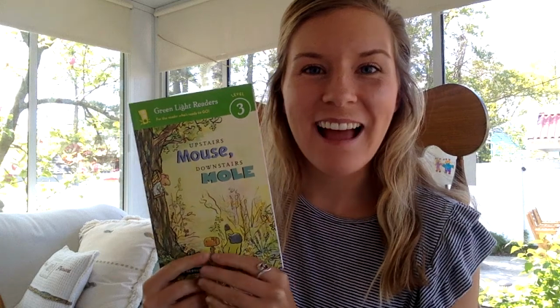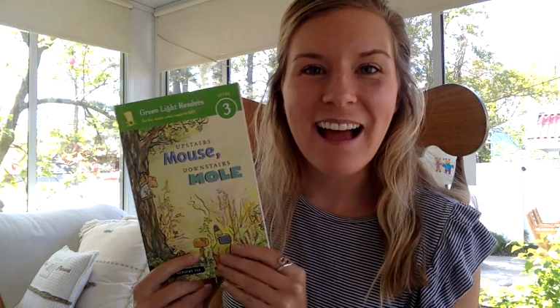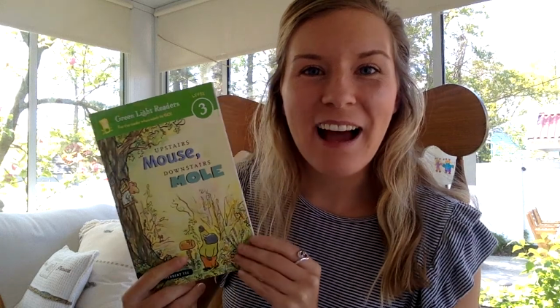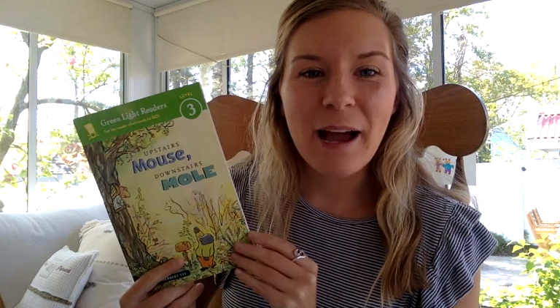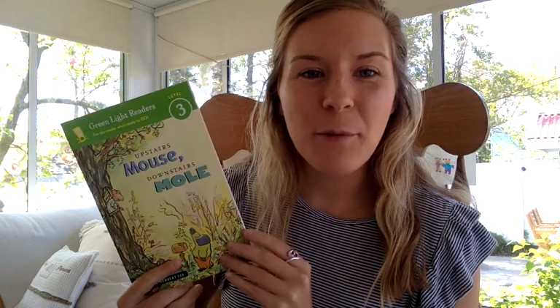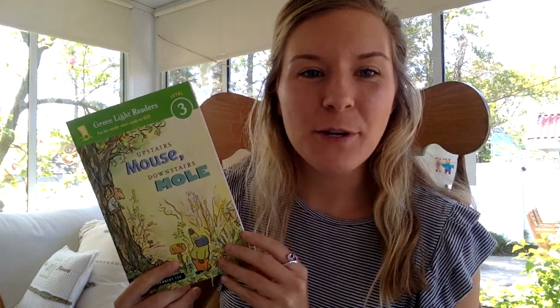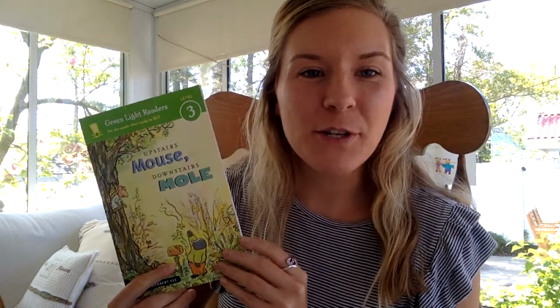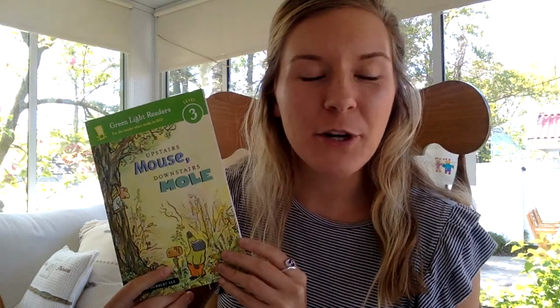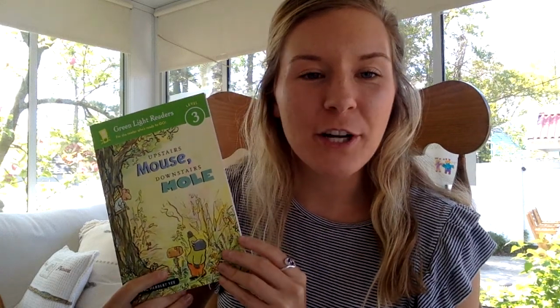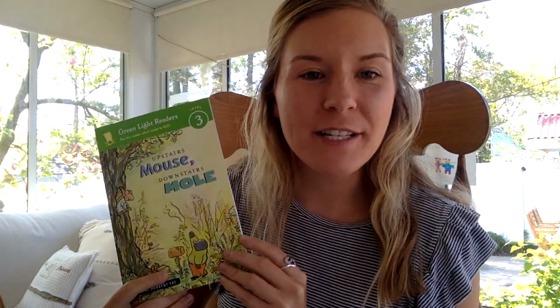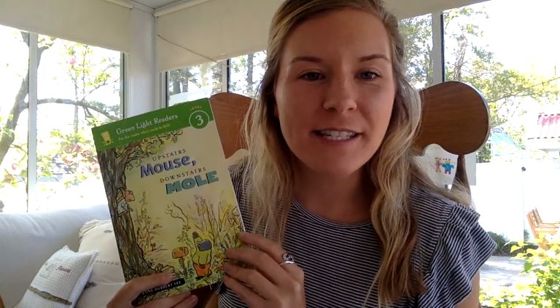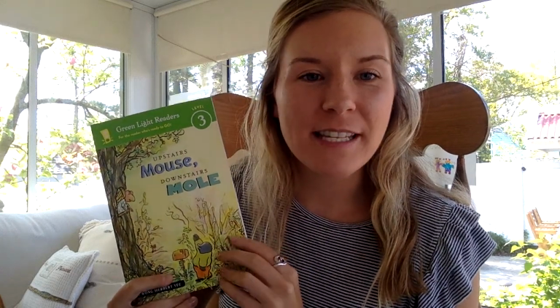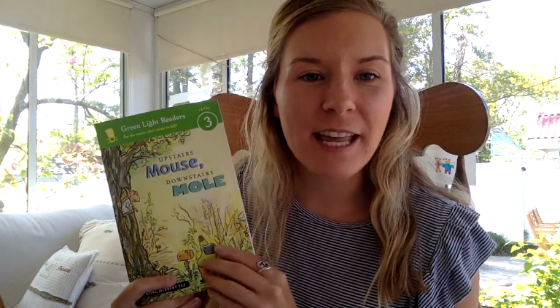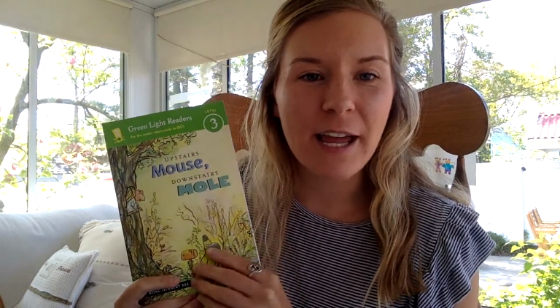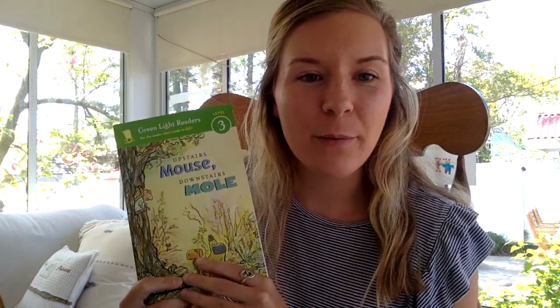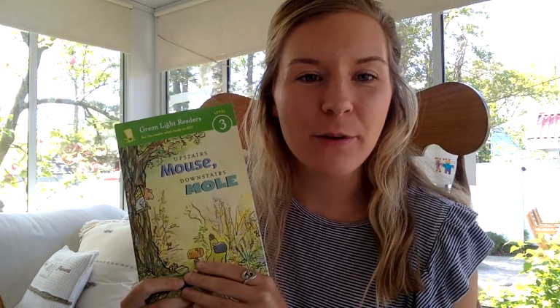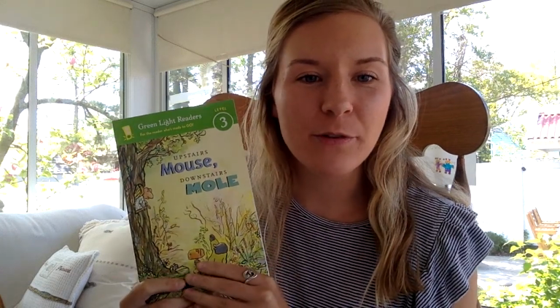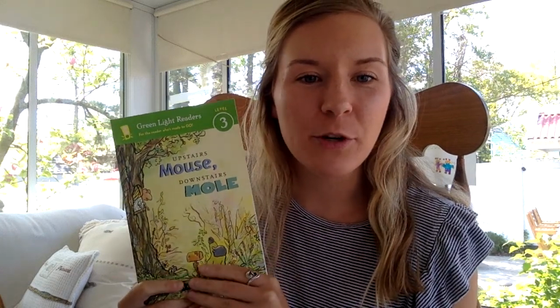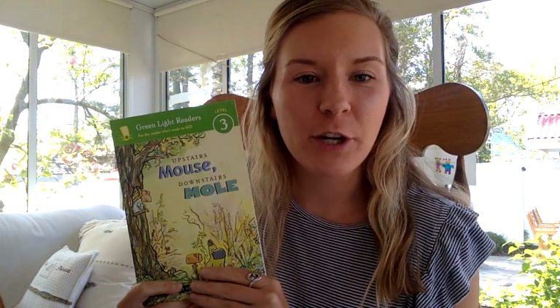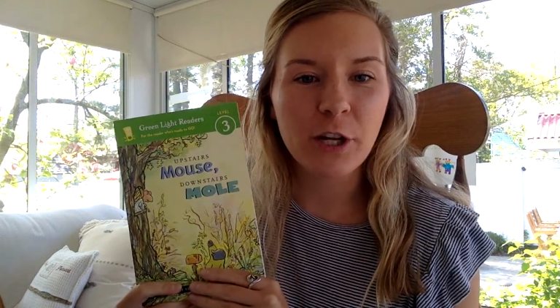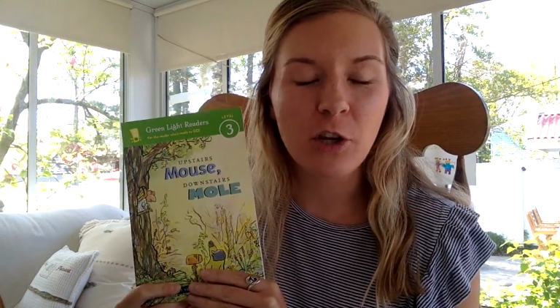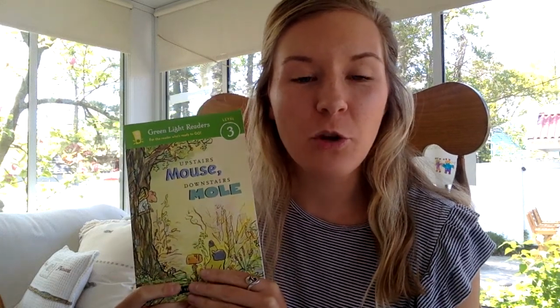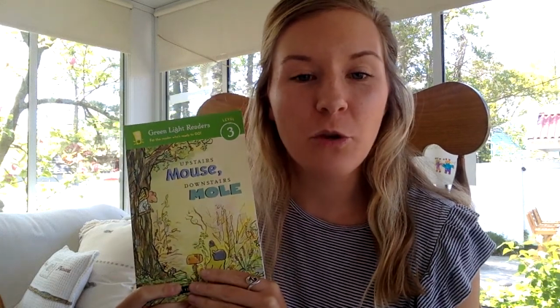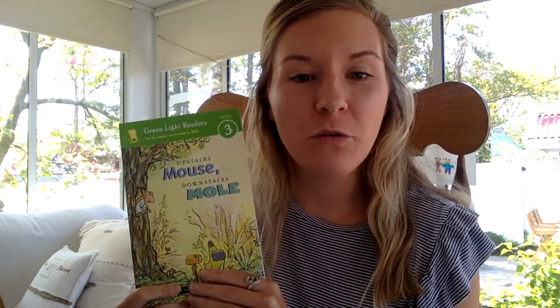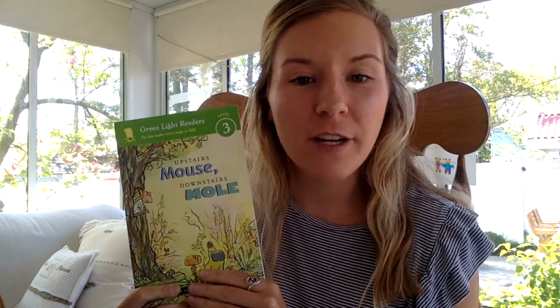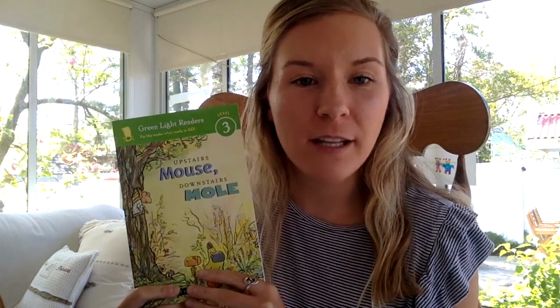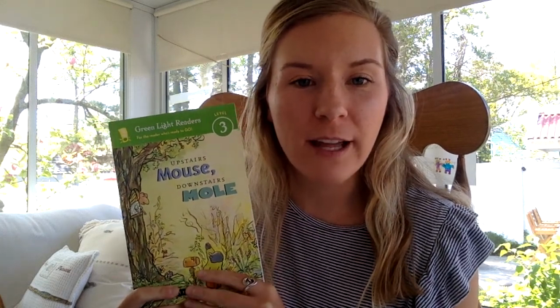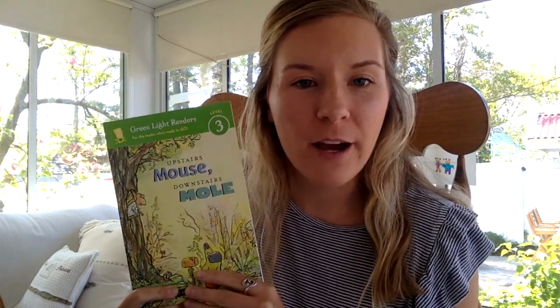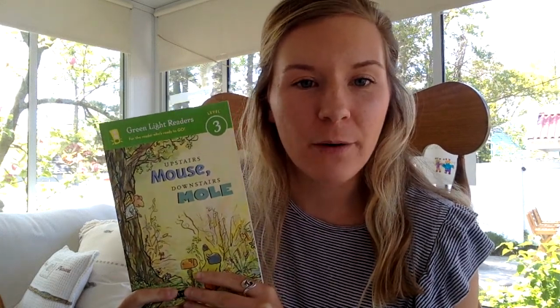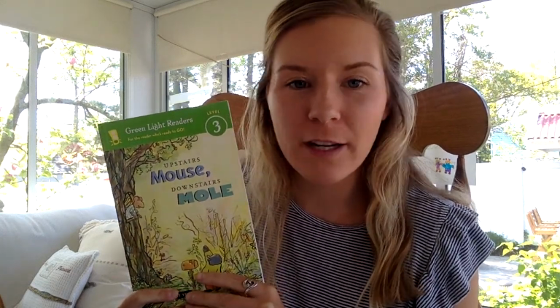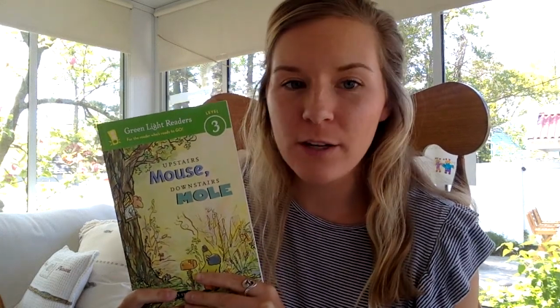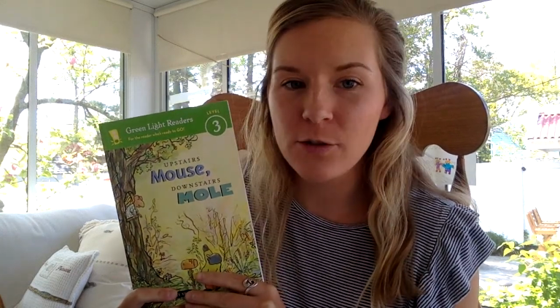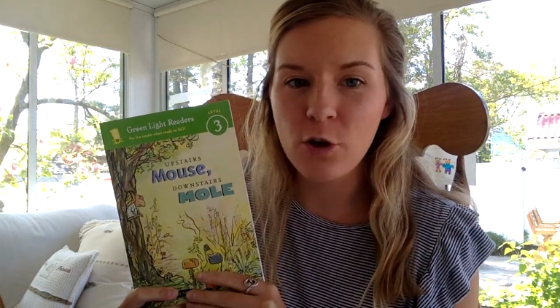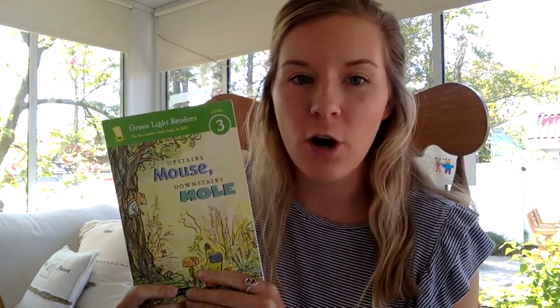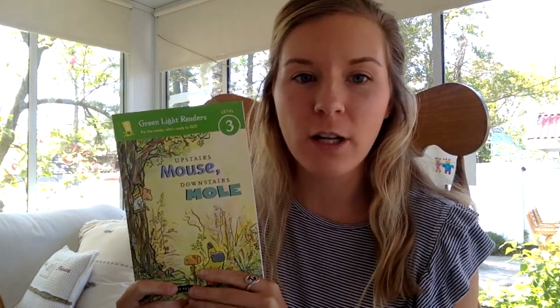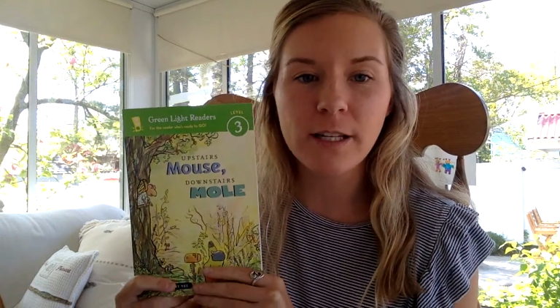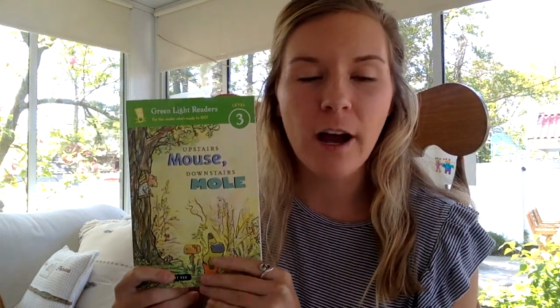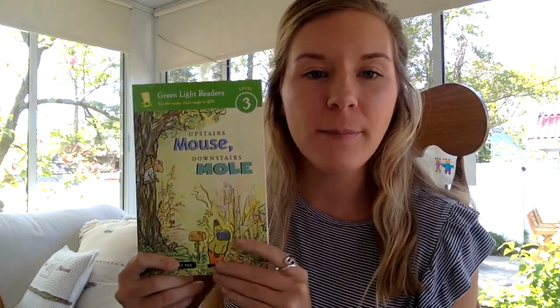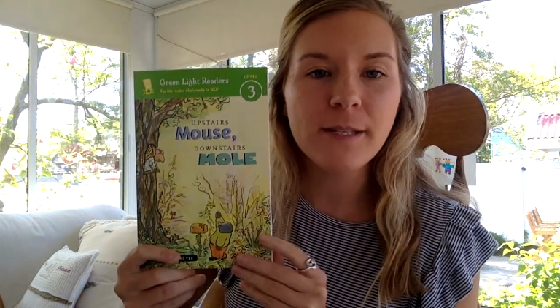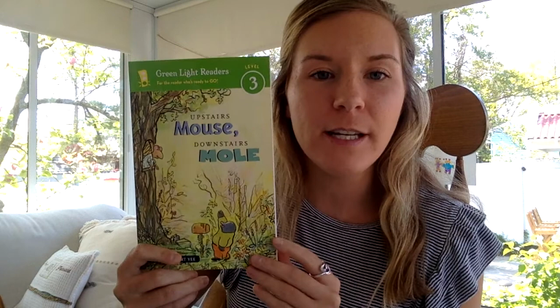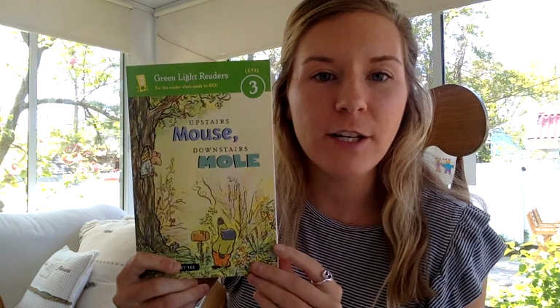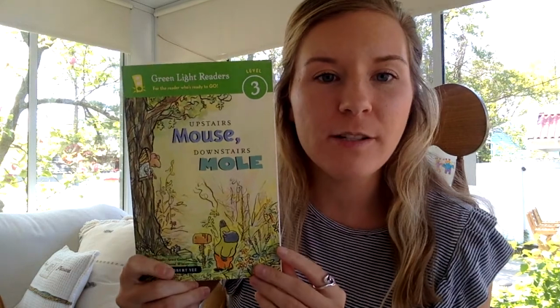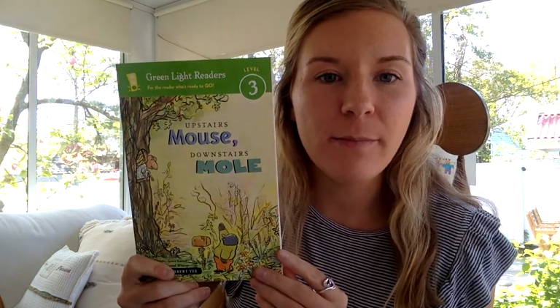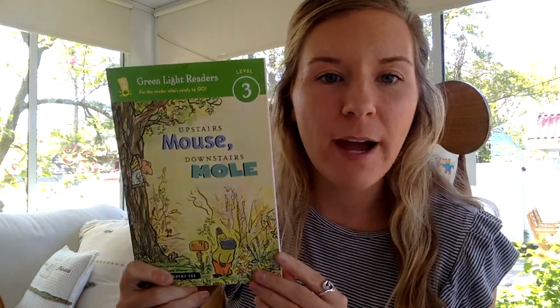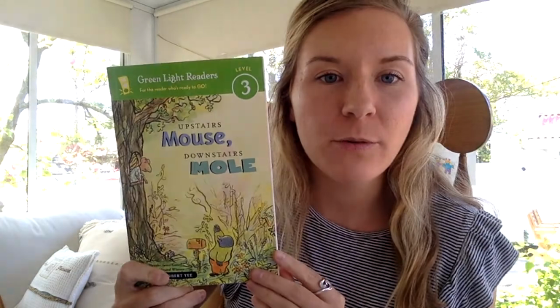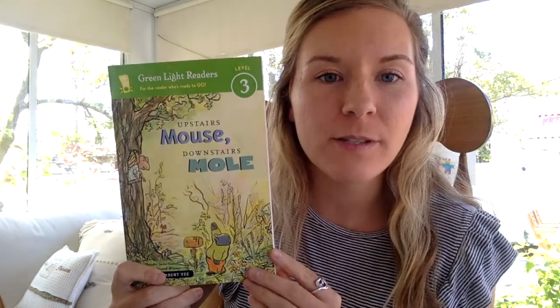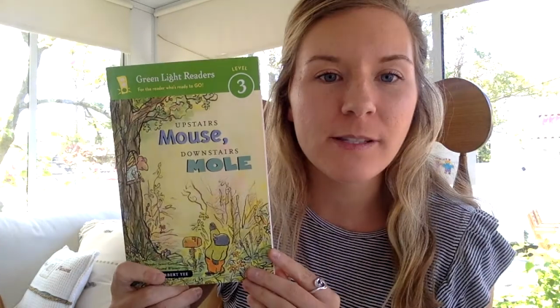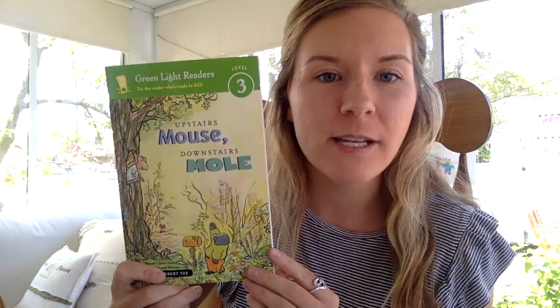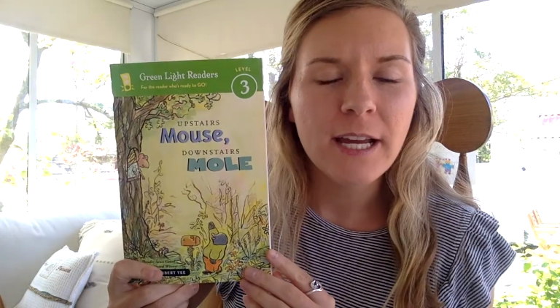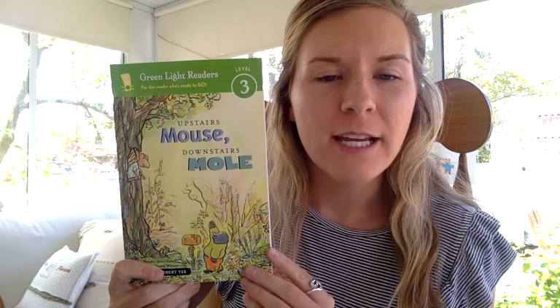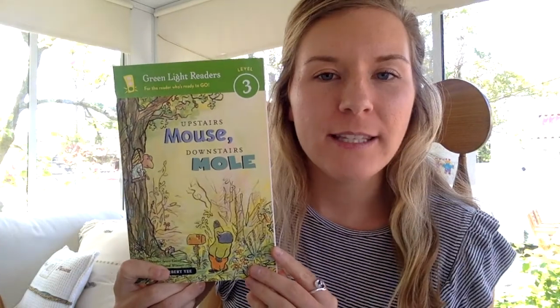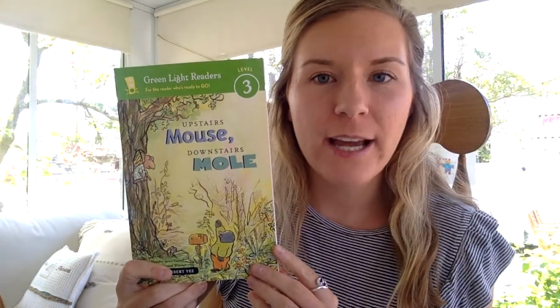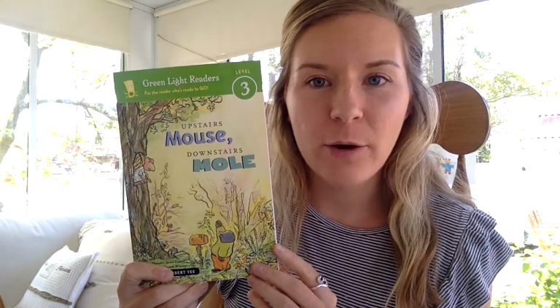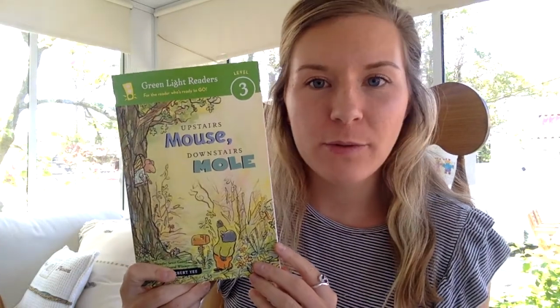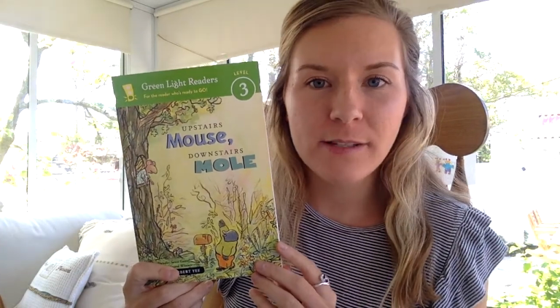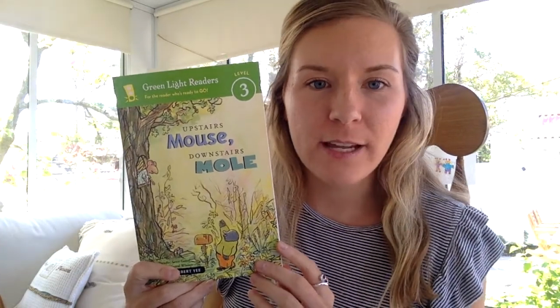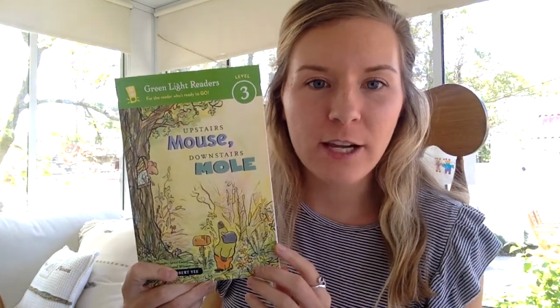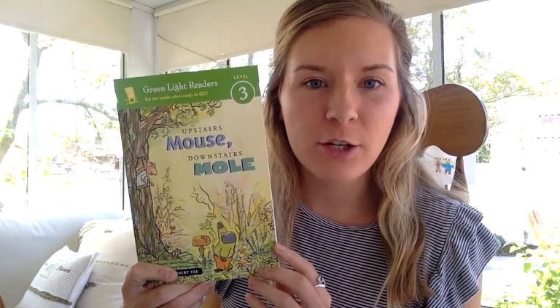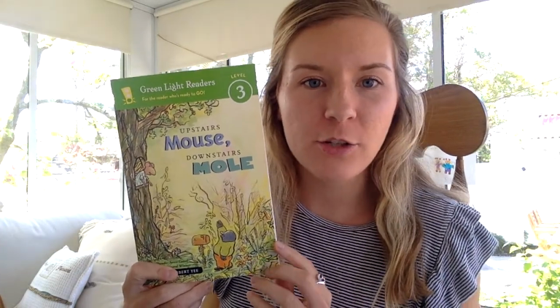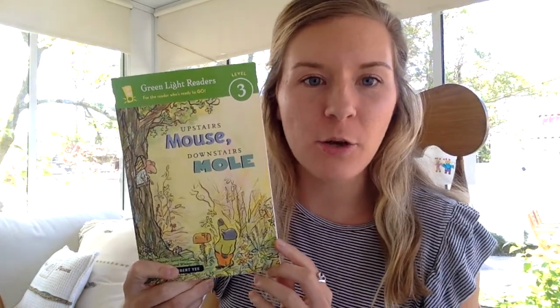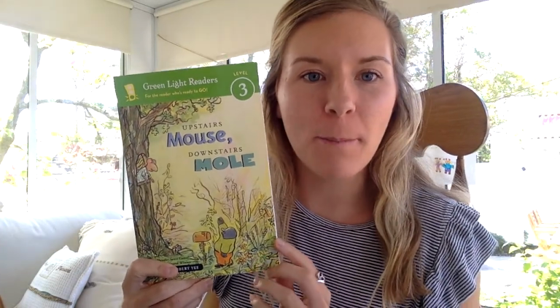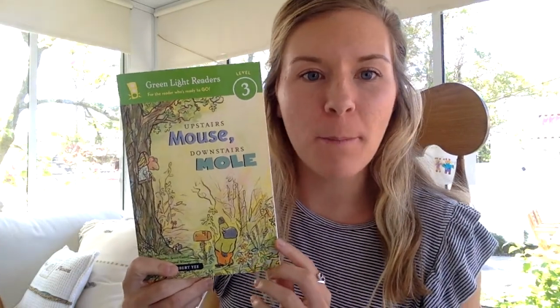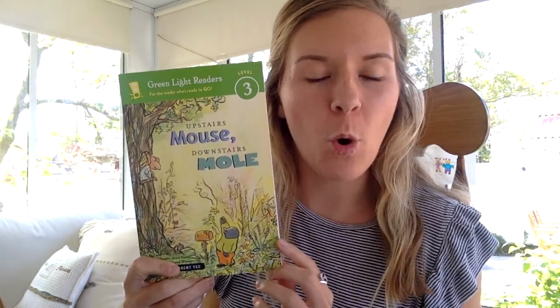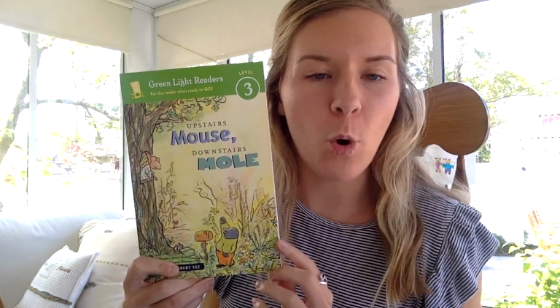Hi boys and girls, today we are starting a new read aloud. It is called Upstairs Mouse, Downstairs Mole.